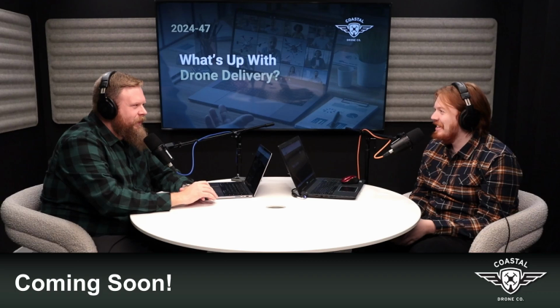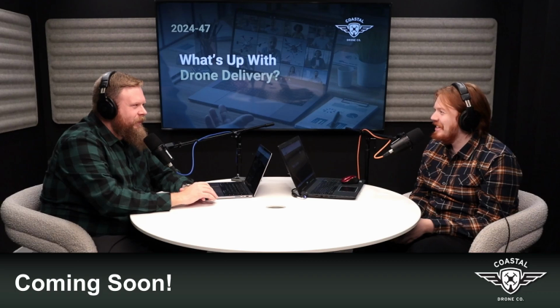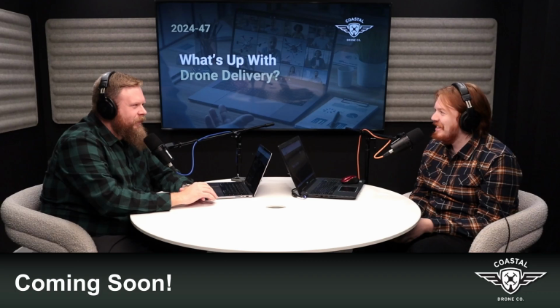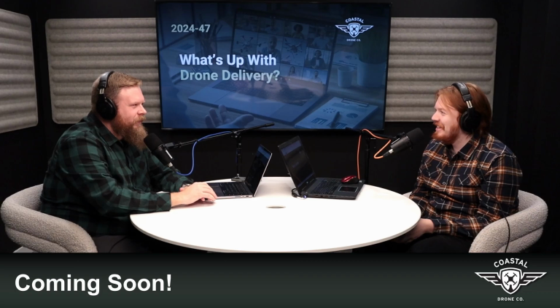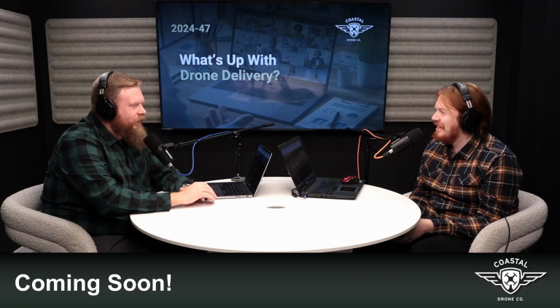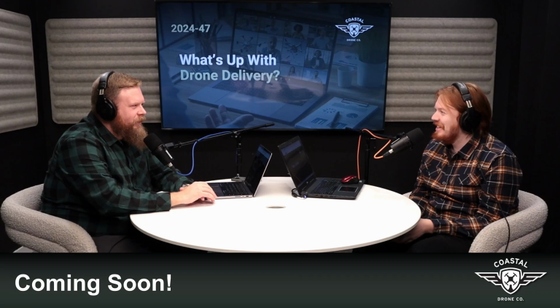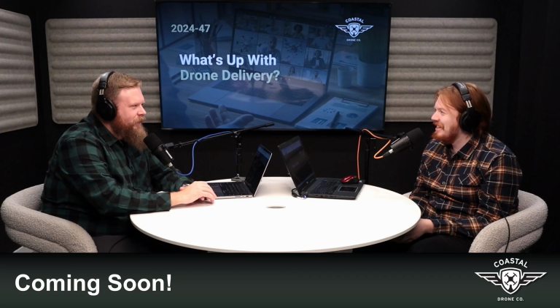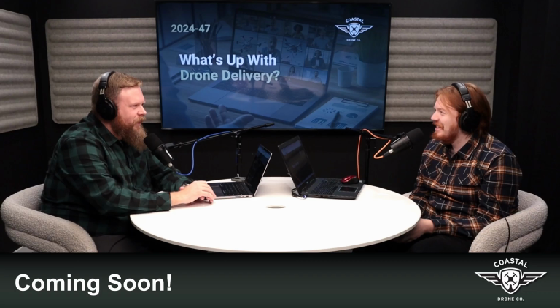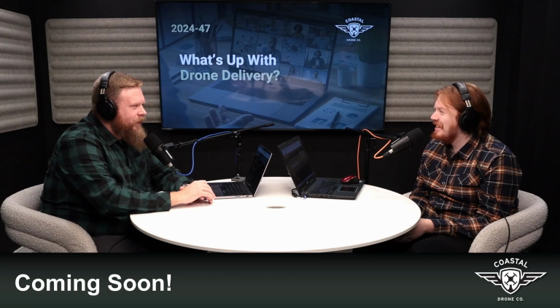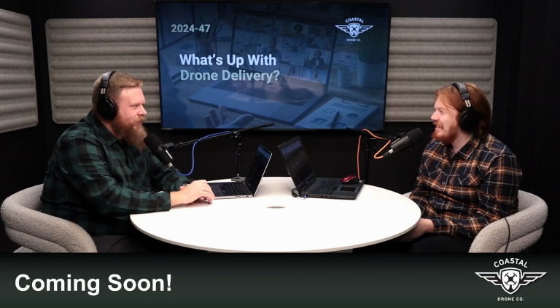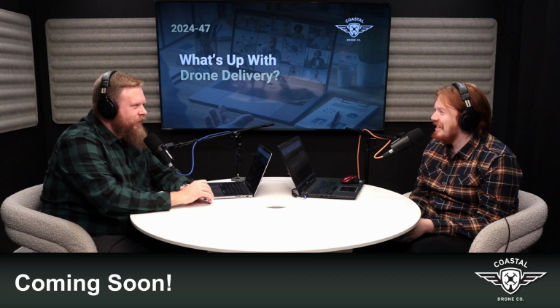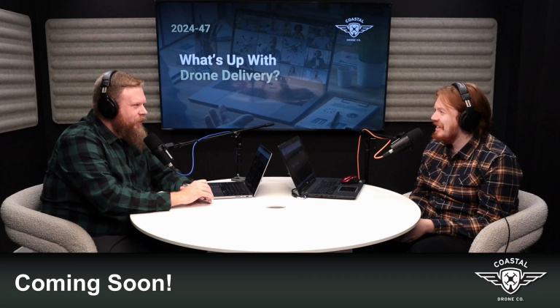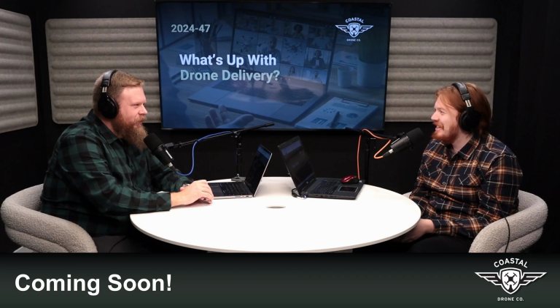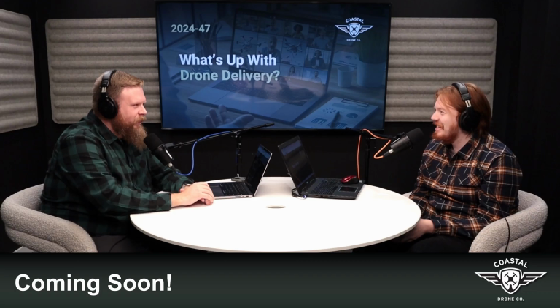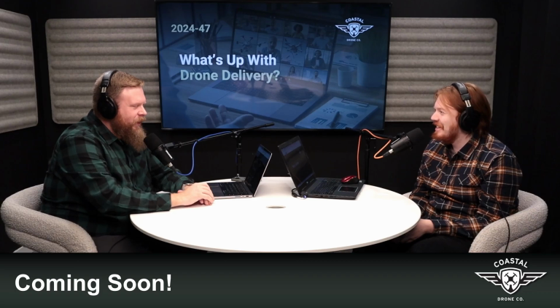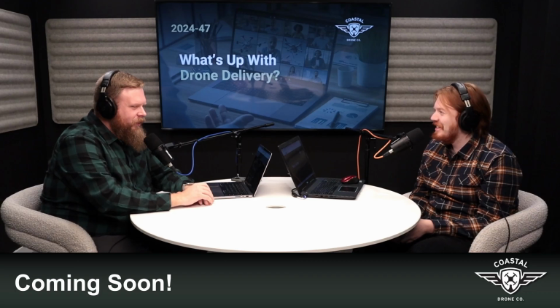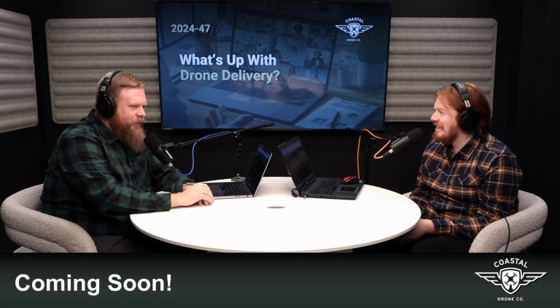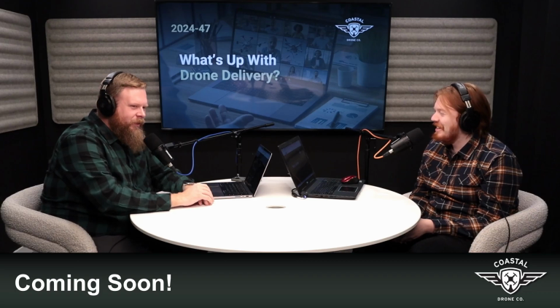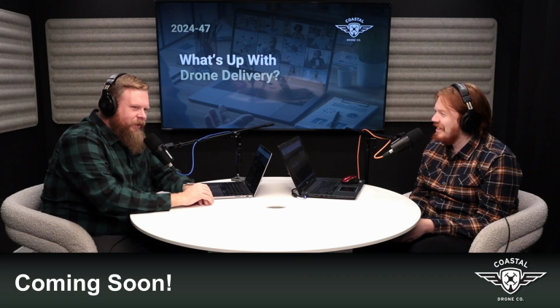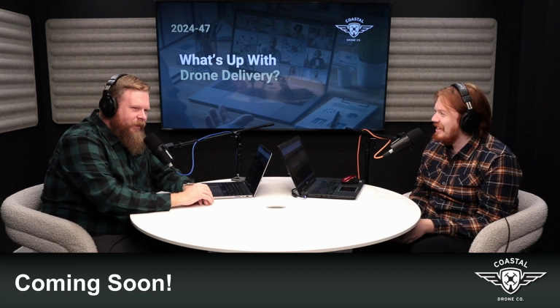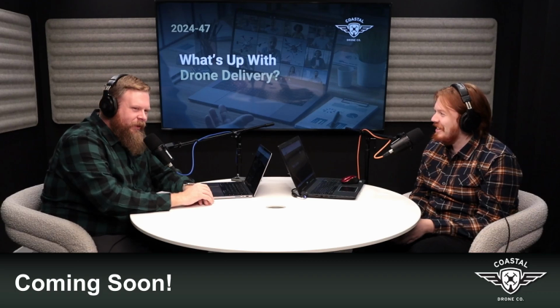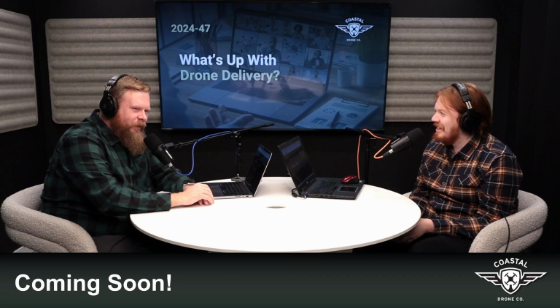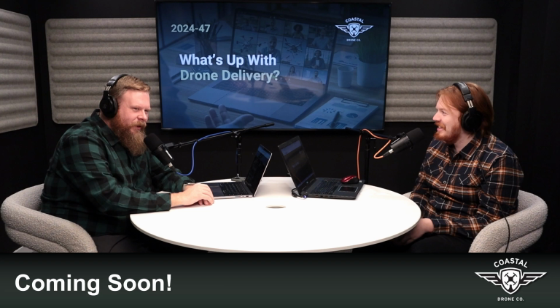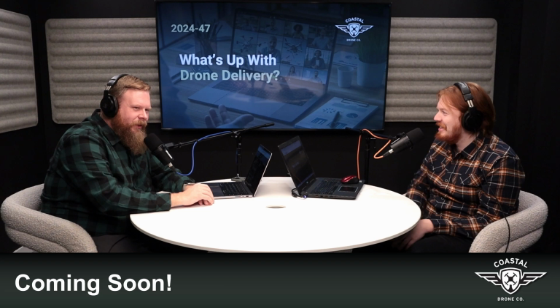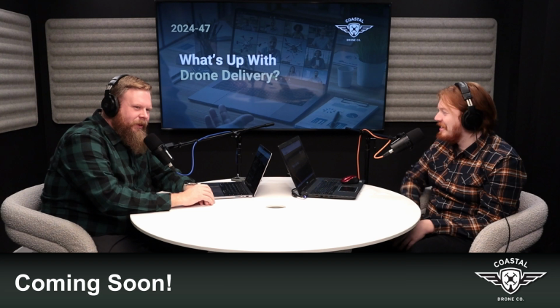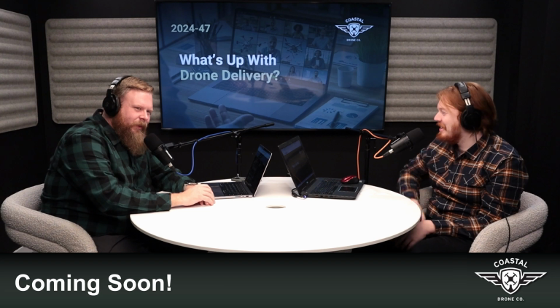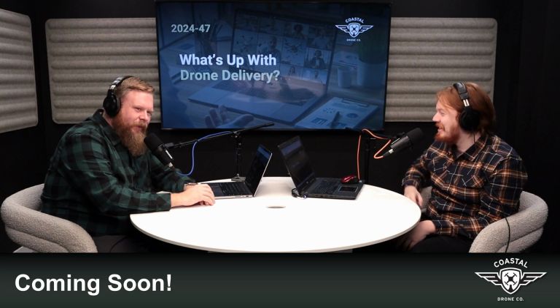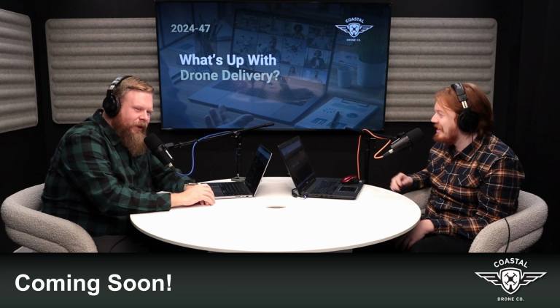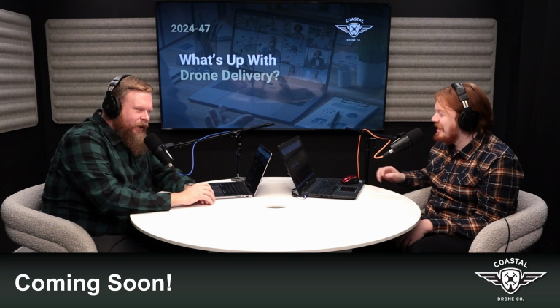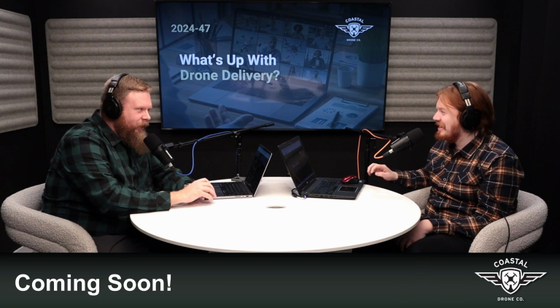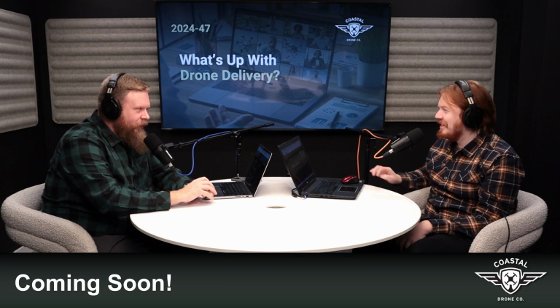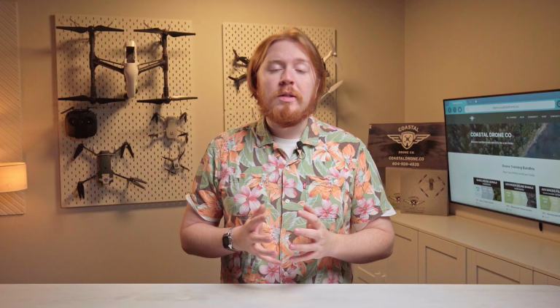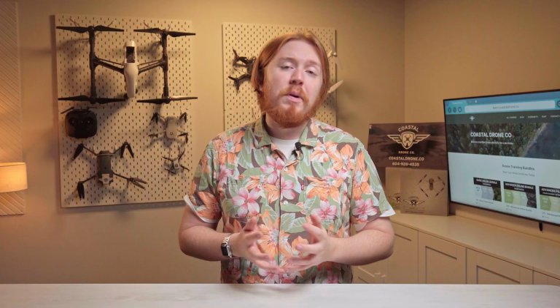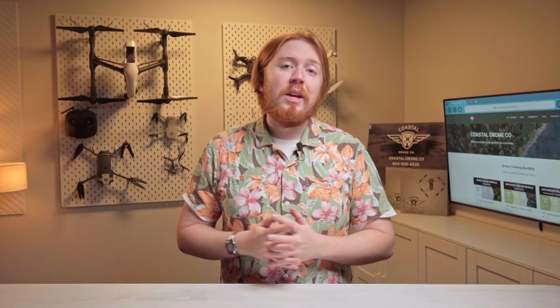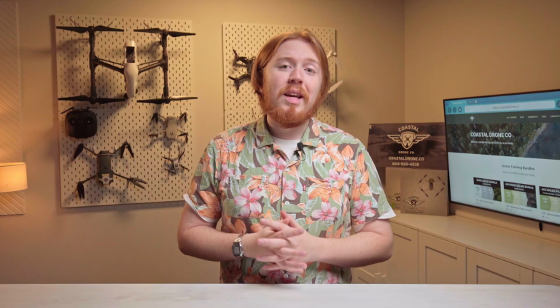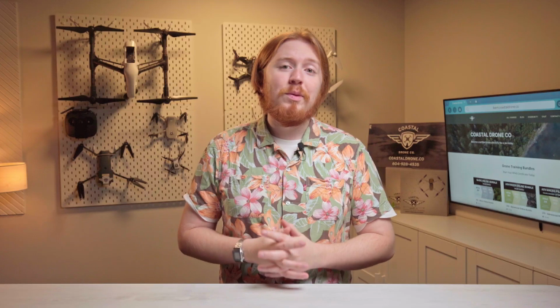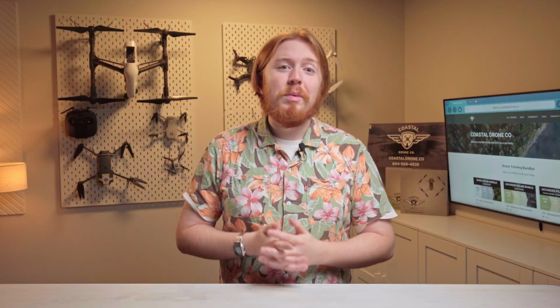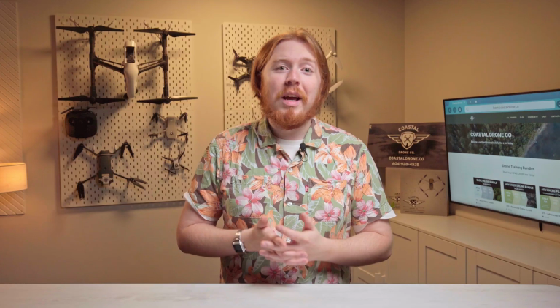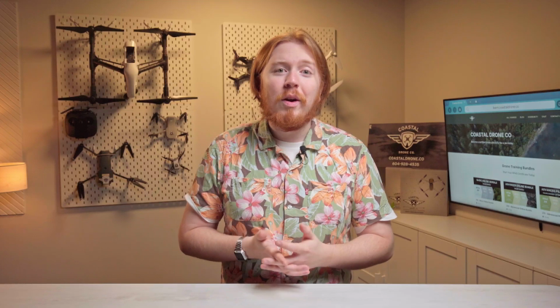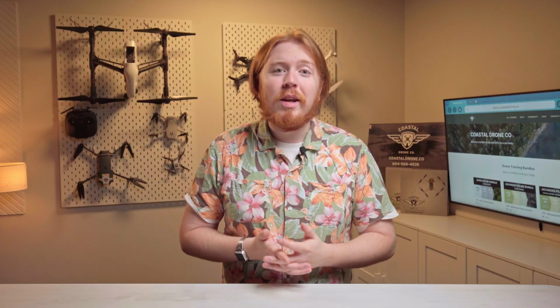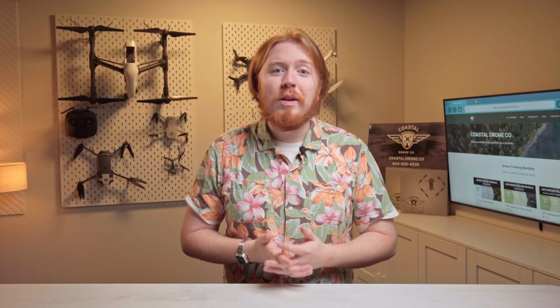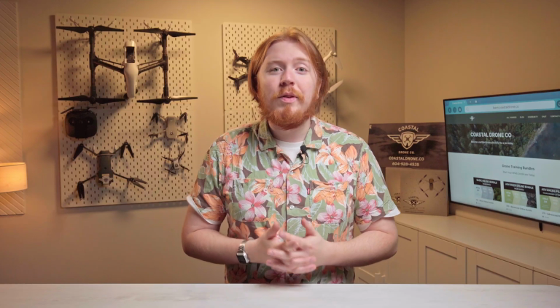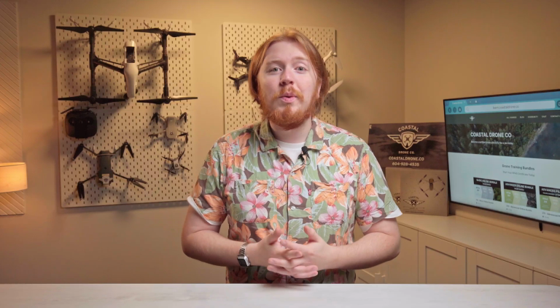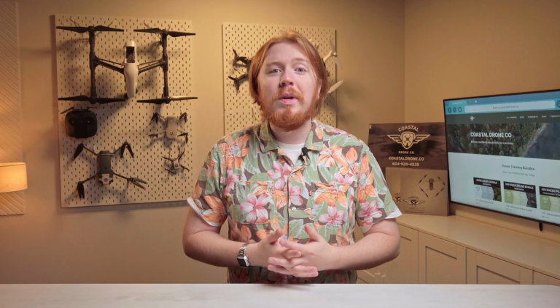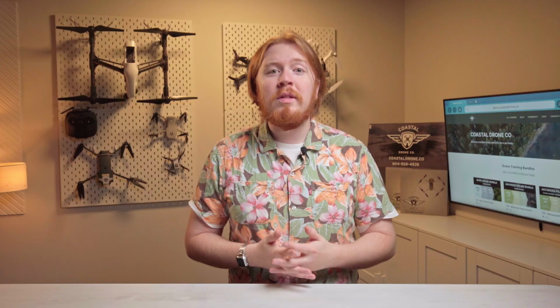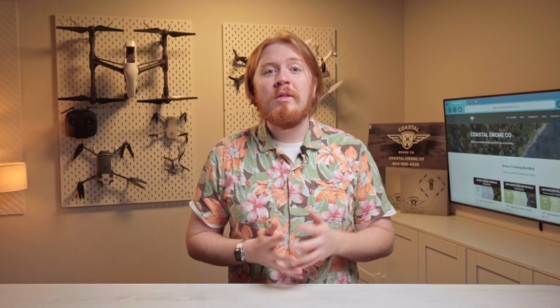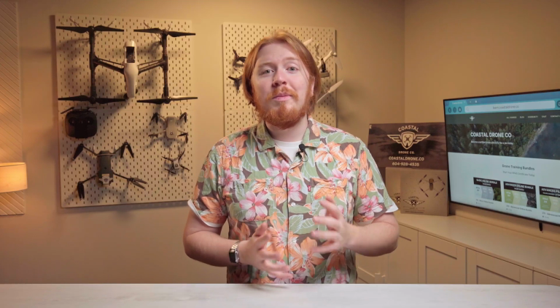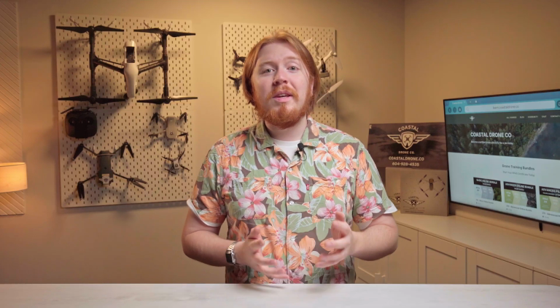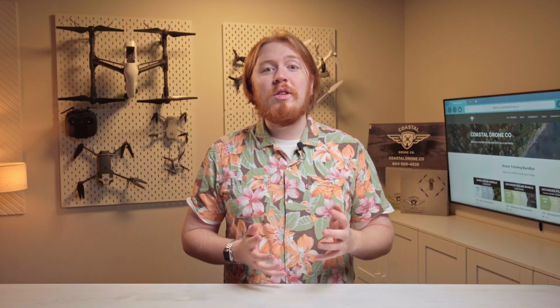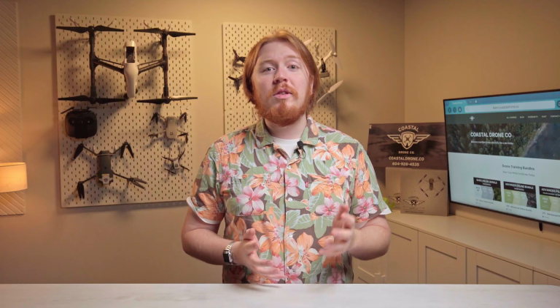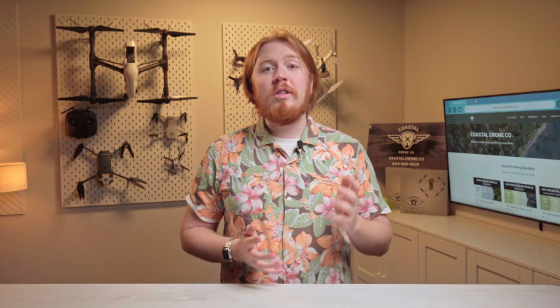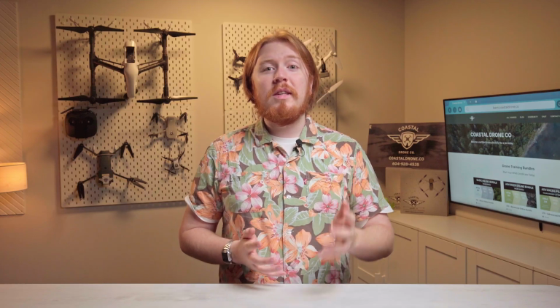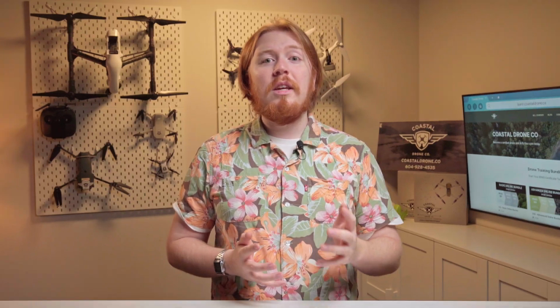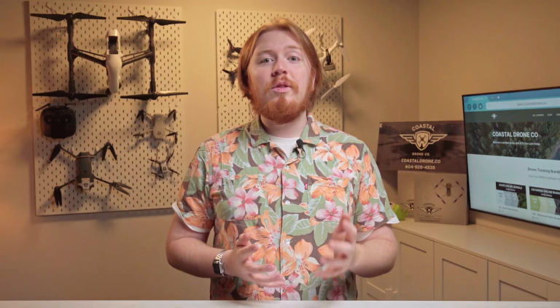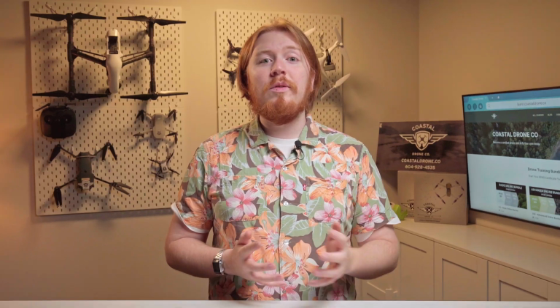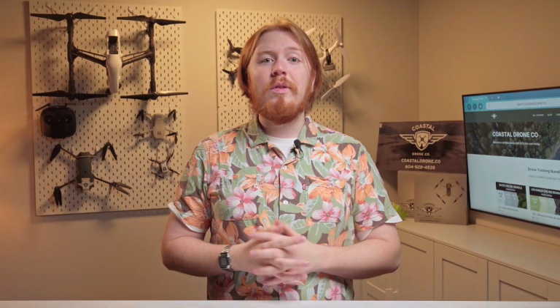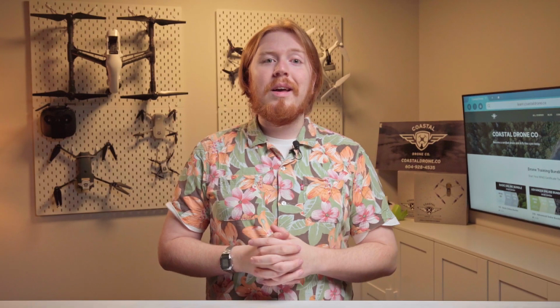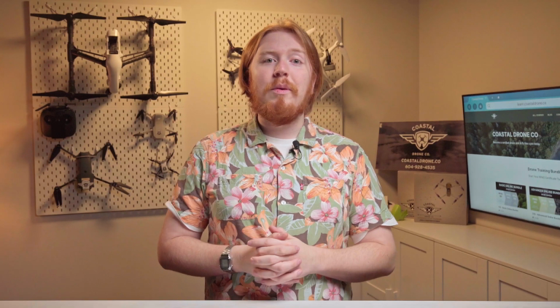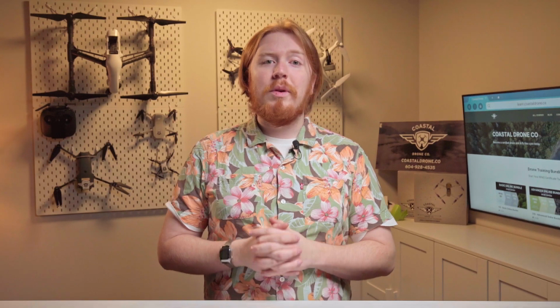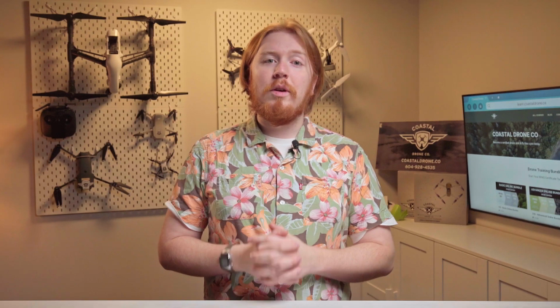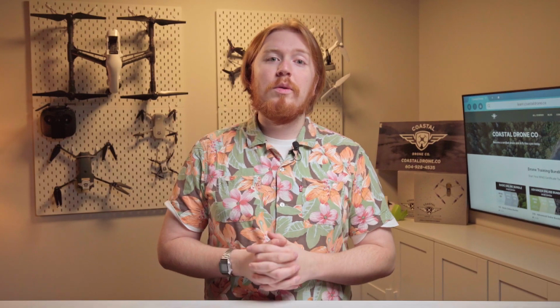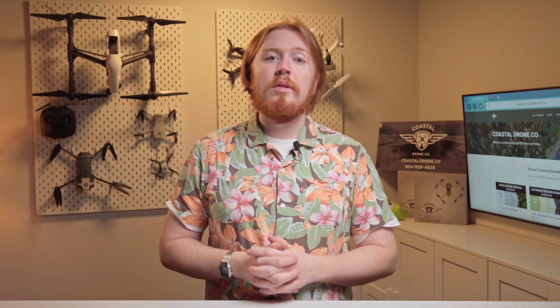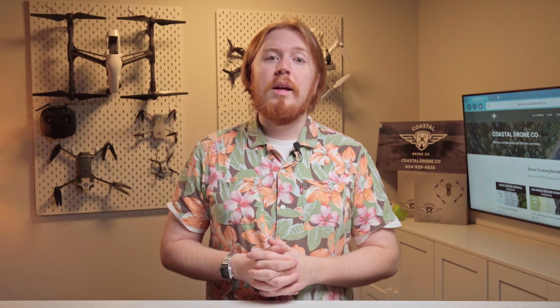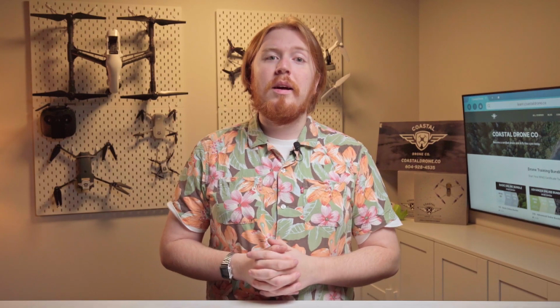We just recorded a podcast earlier this week that dives into drone delivery. This podcast will be airing in a few weeks, so make sure to stay tuned for that when it goes live.